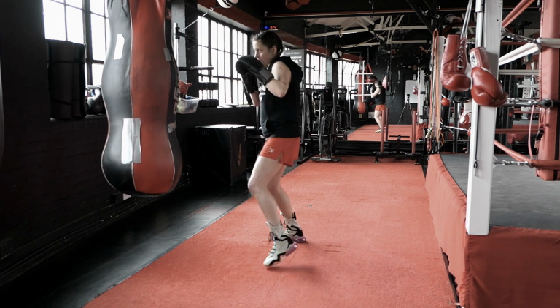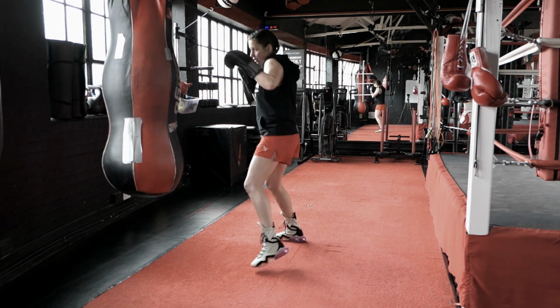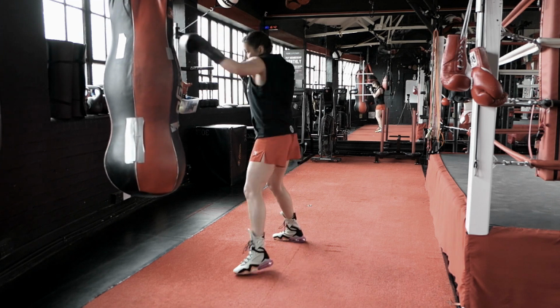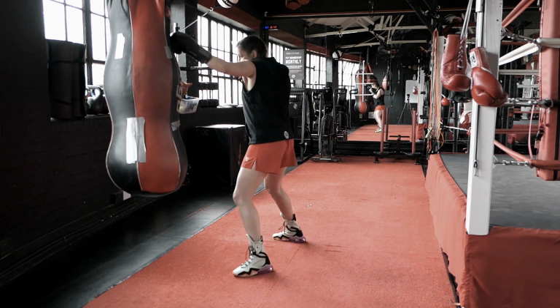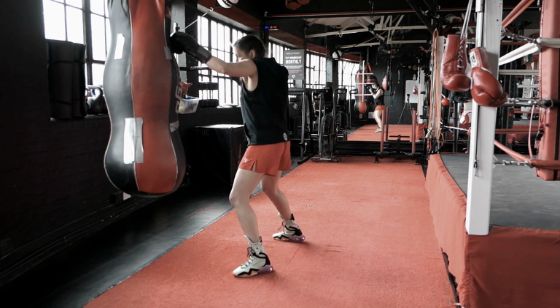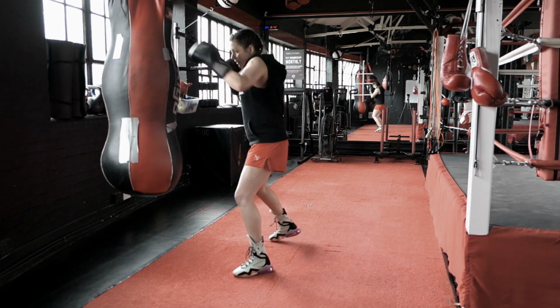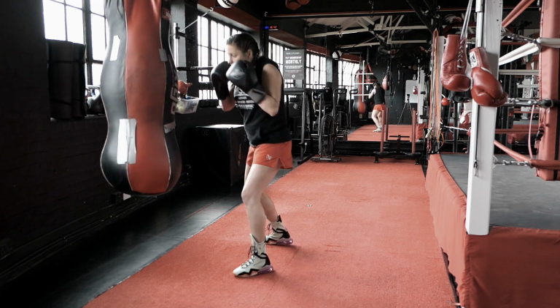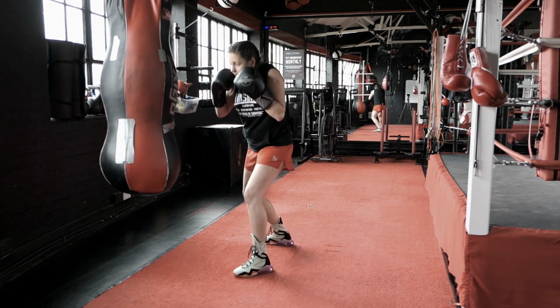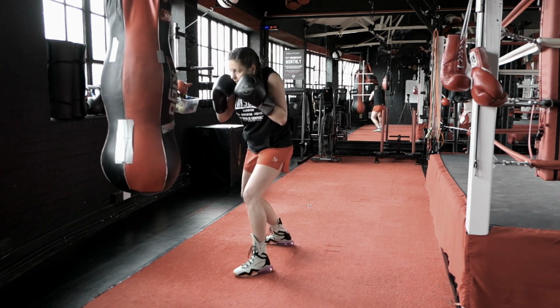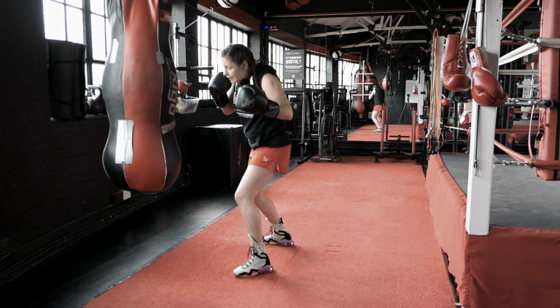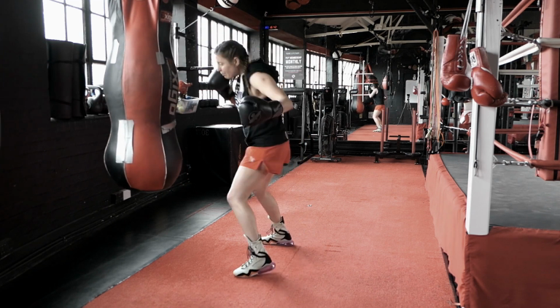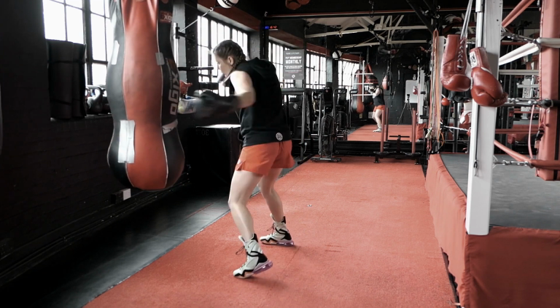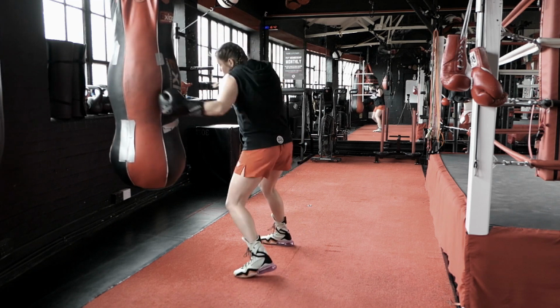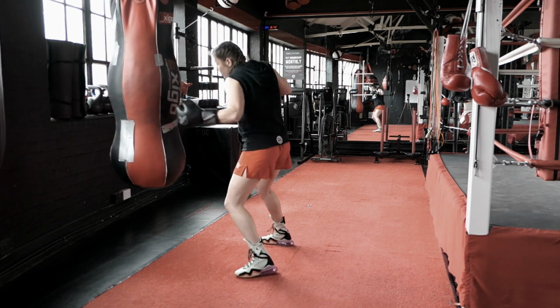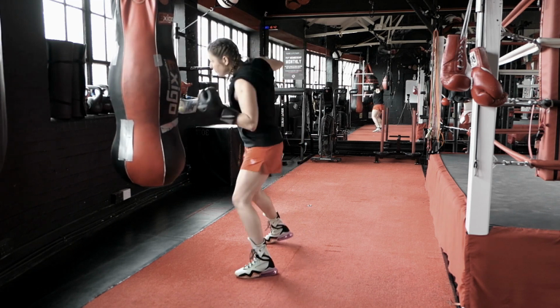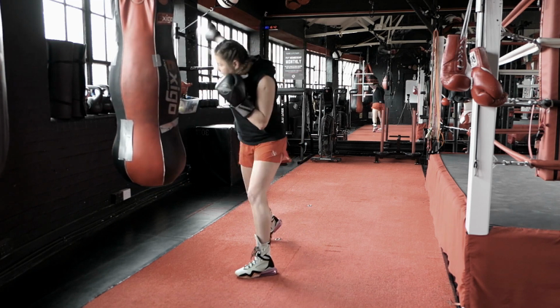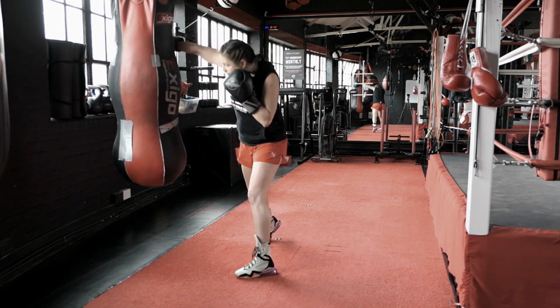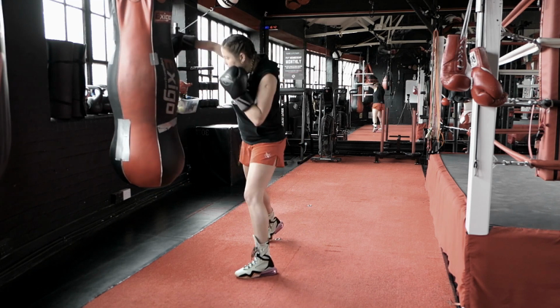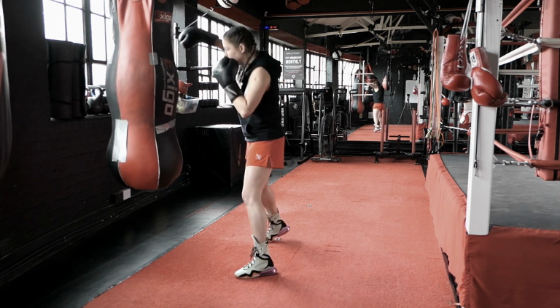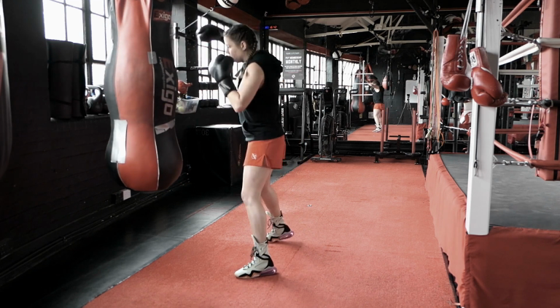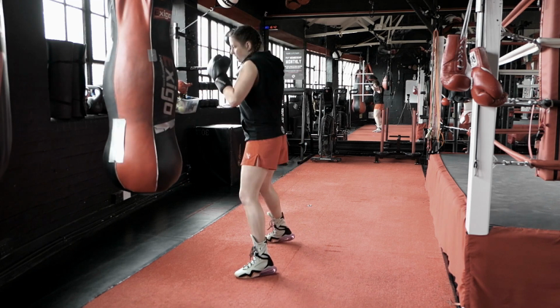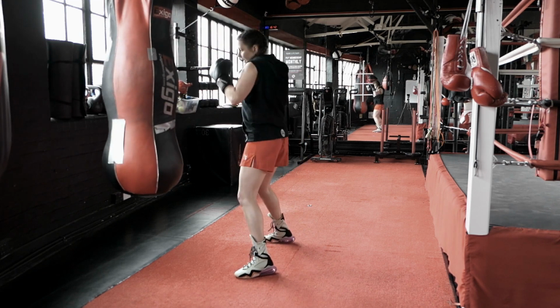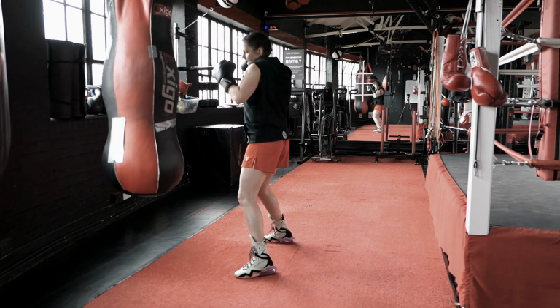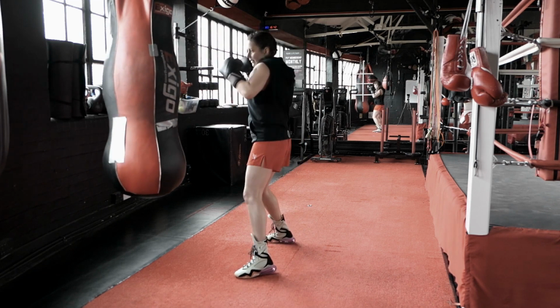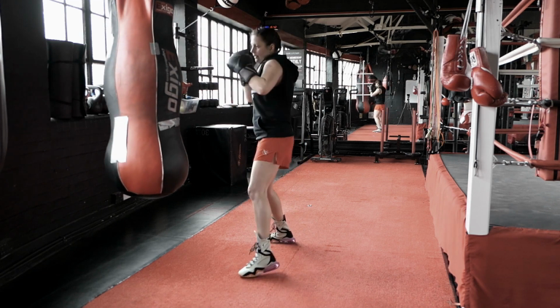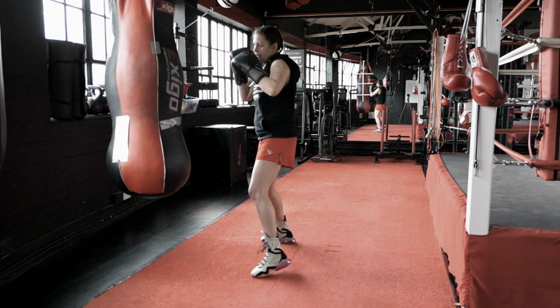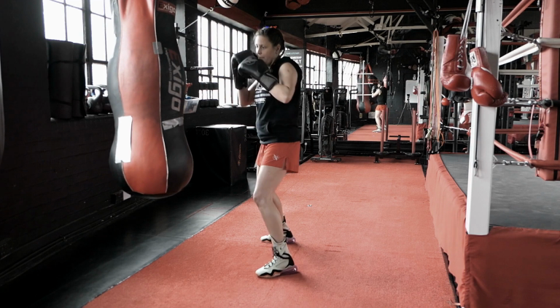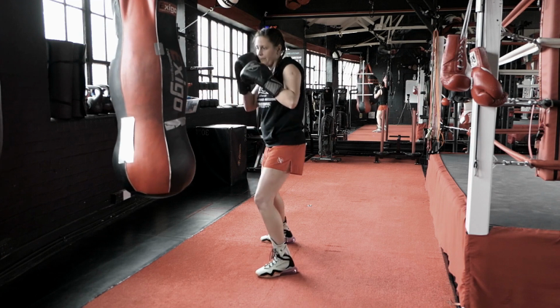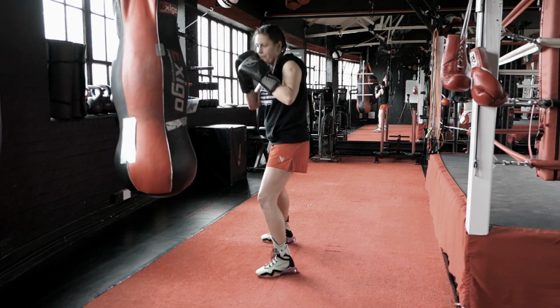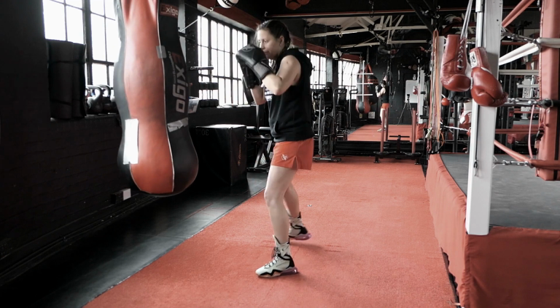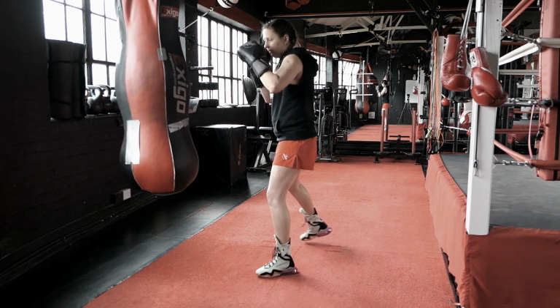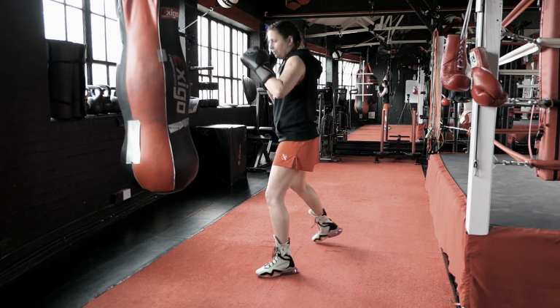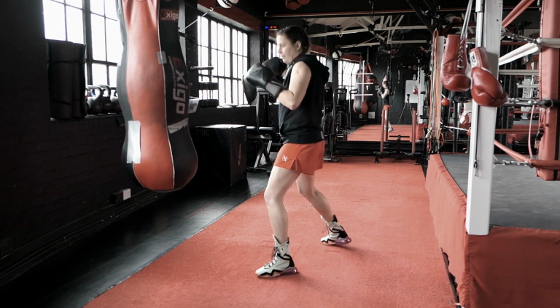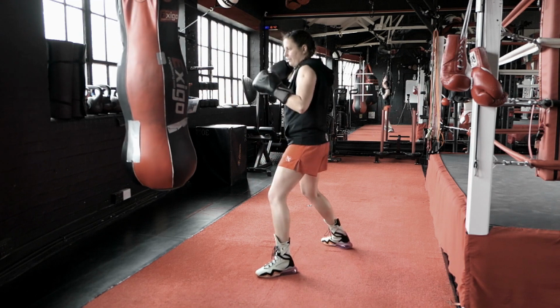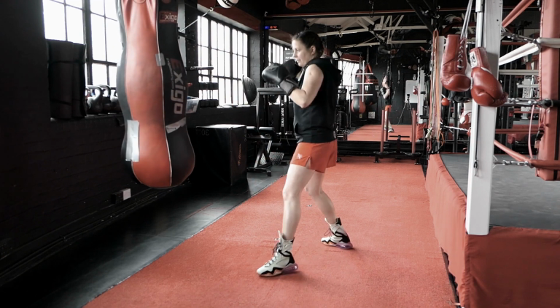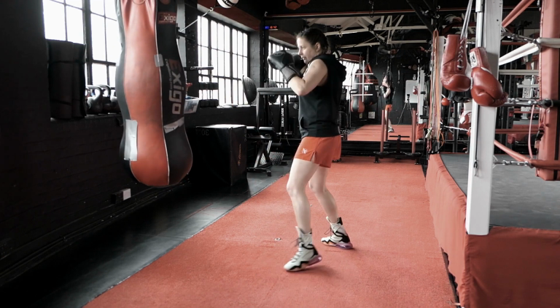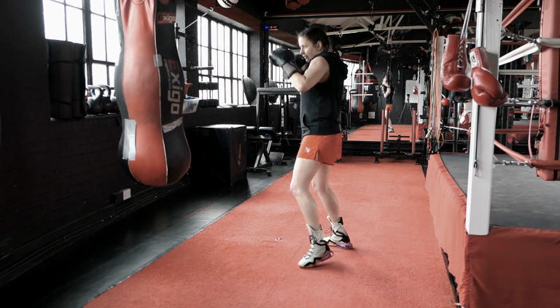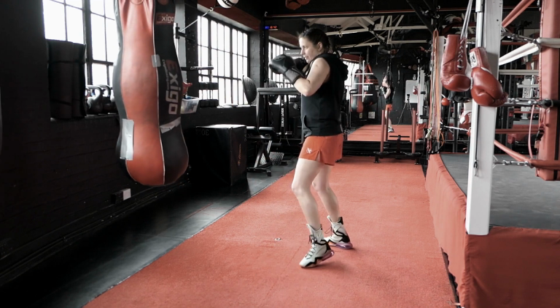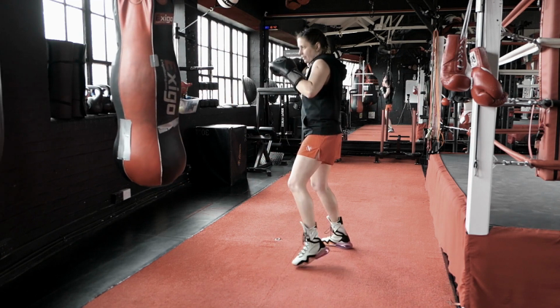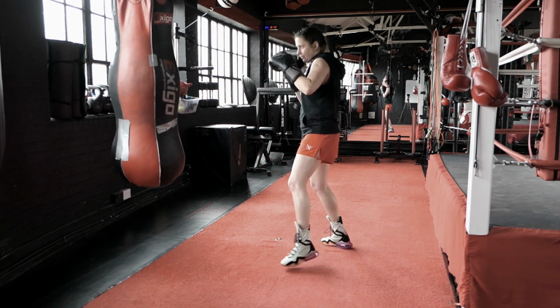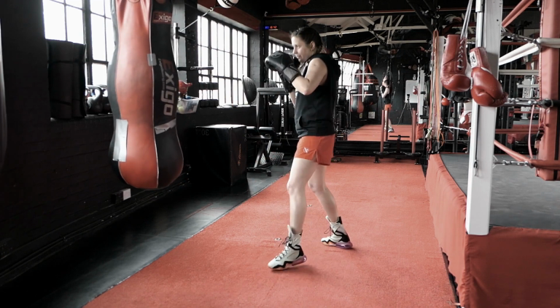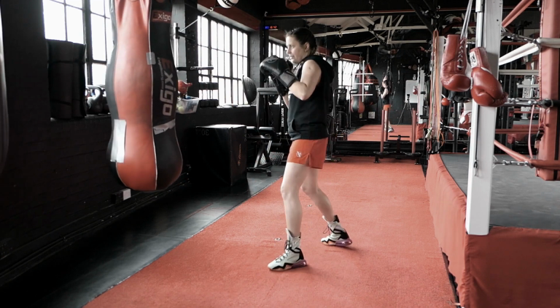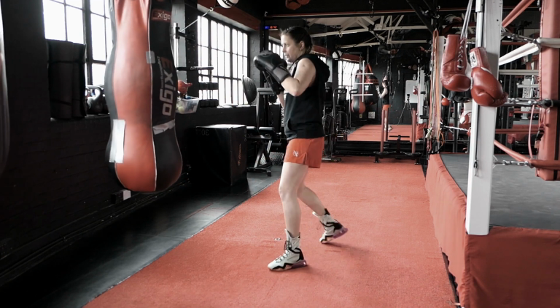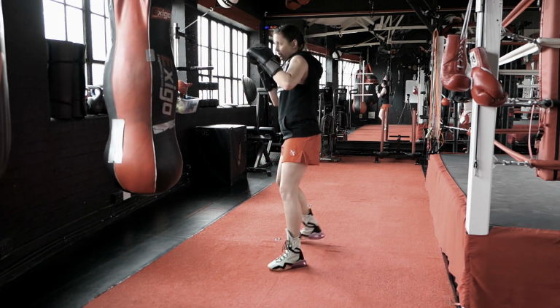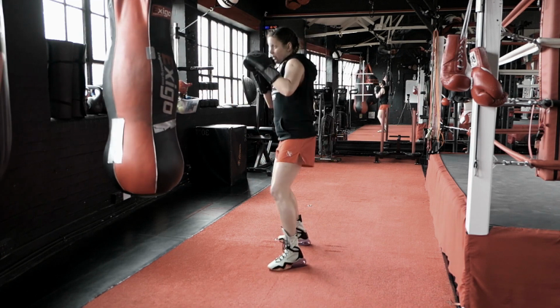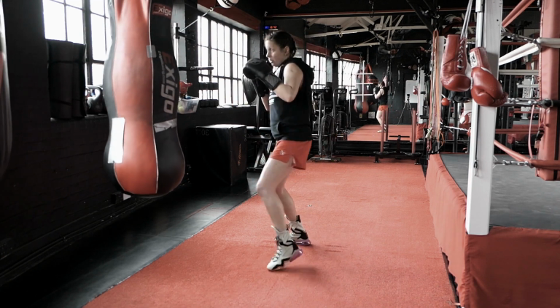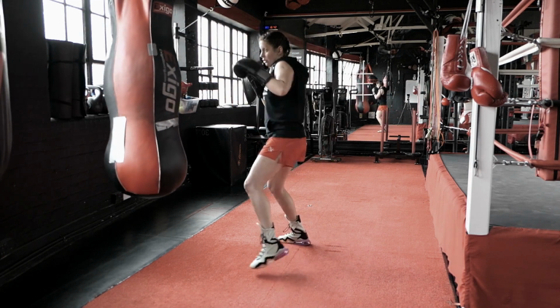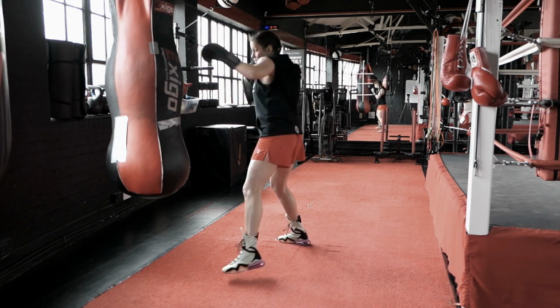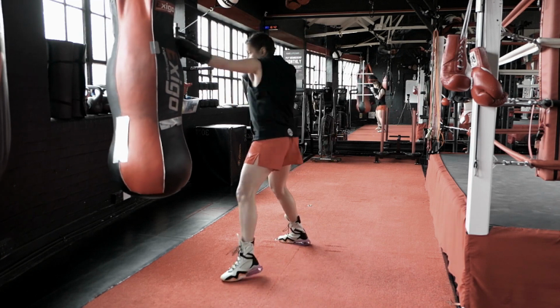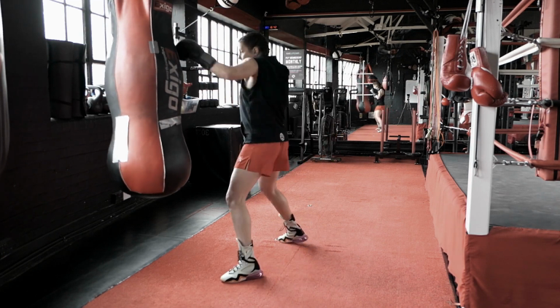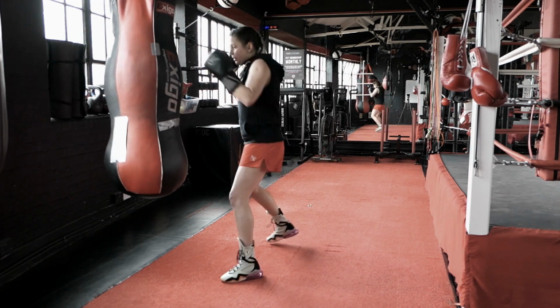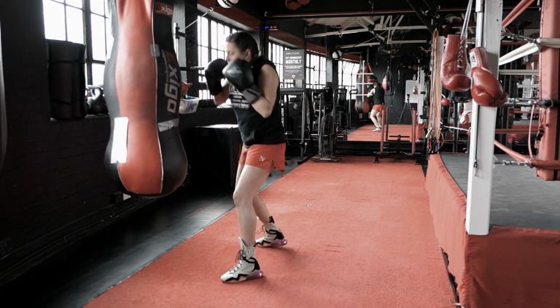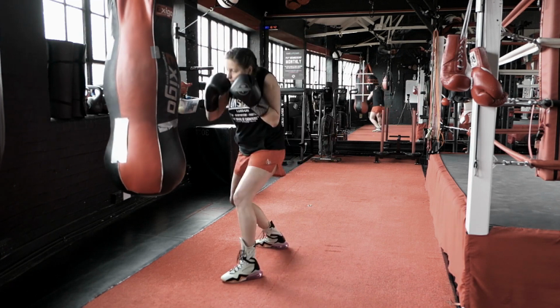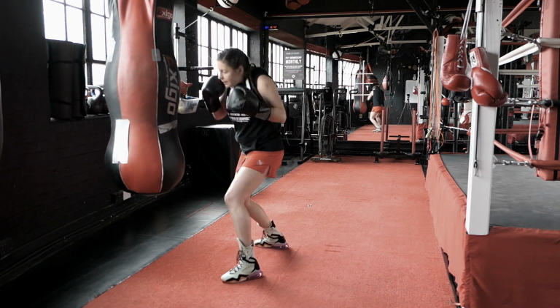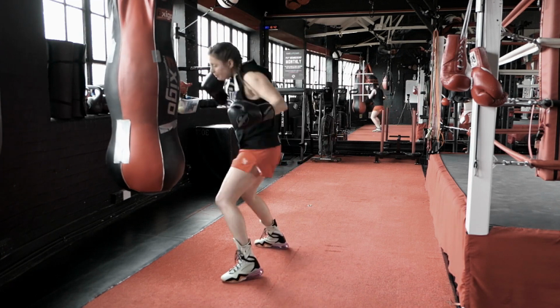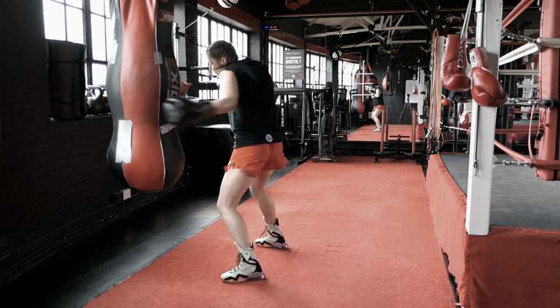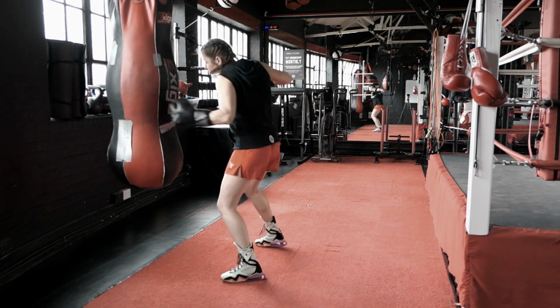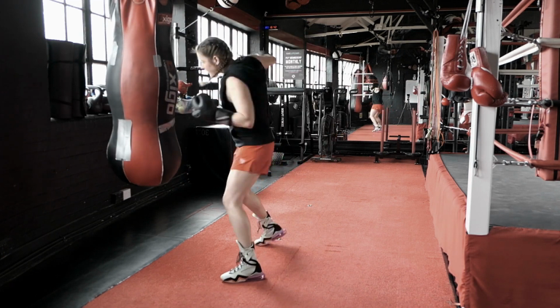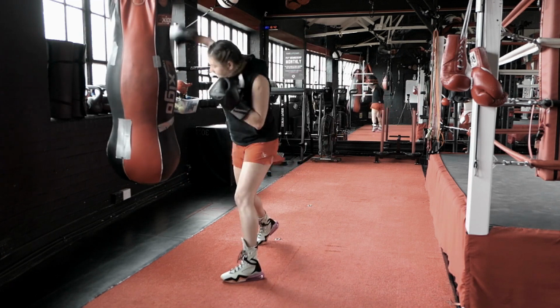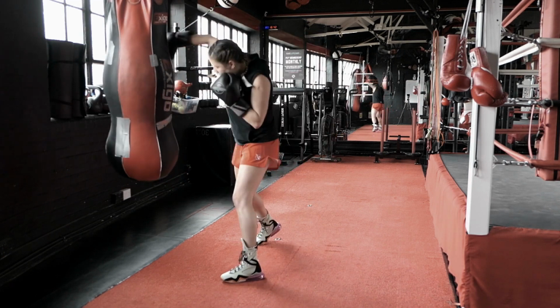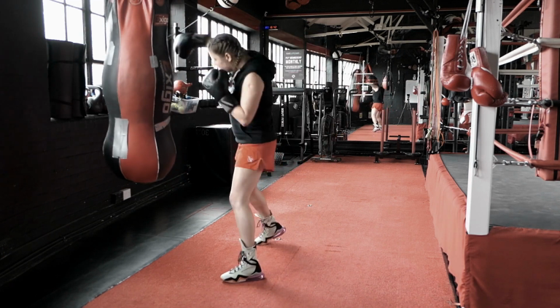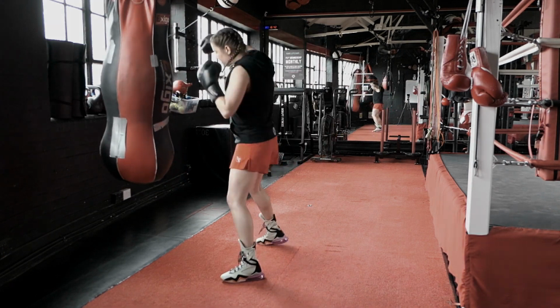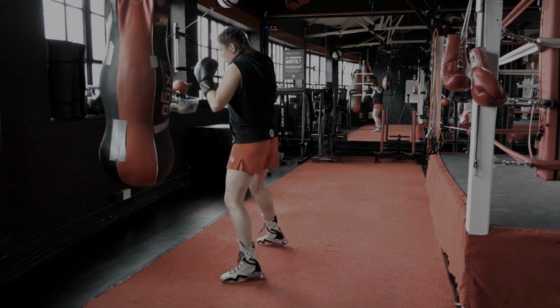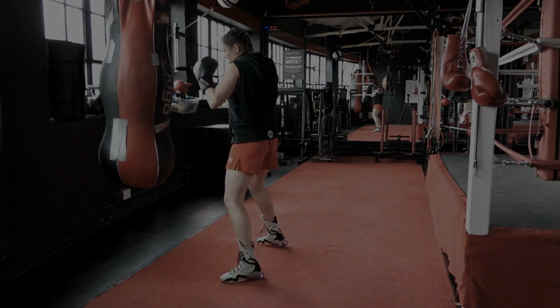Jab, slip to the body, overhand. Jab, slip, body, overhand.